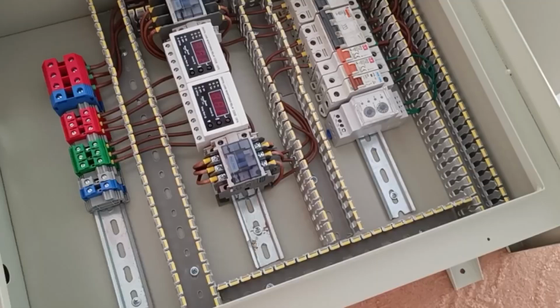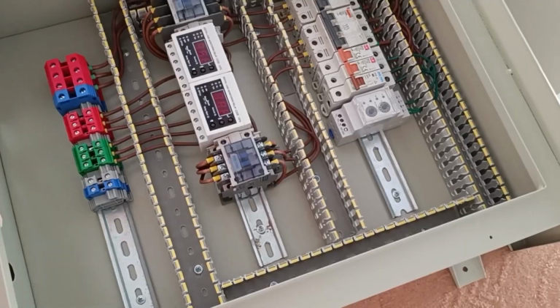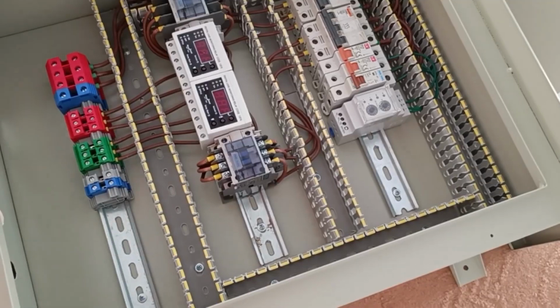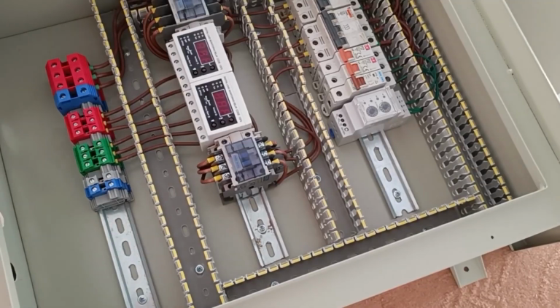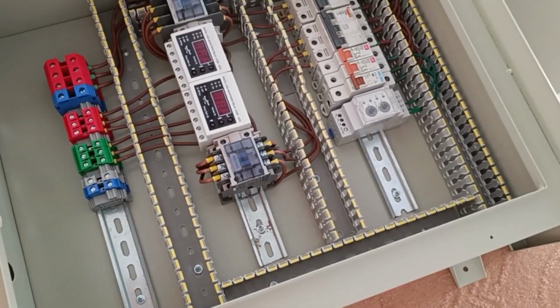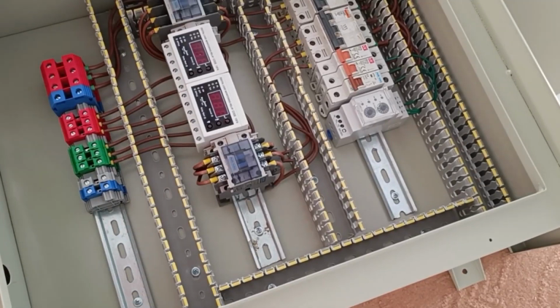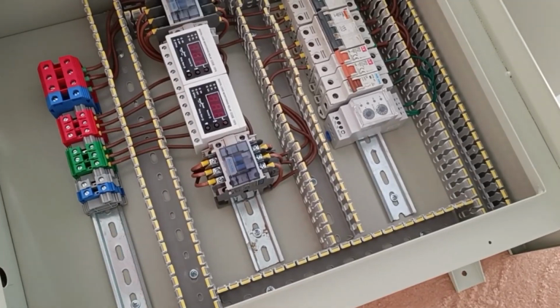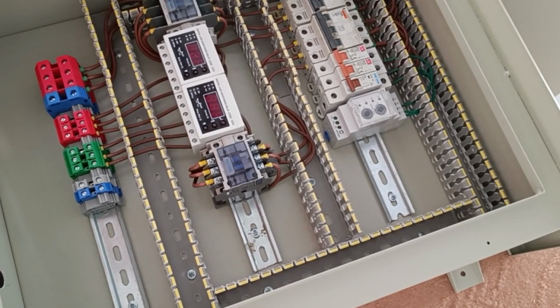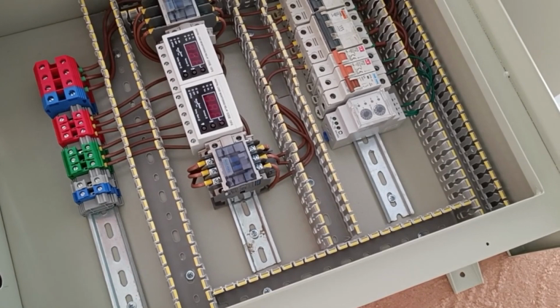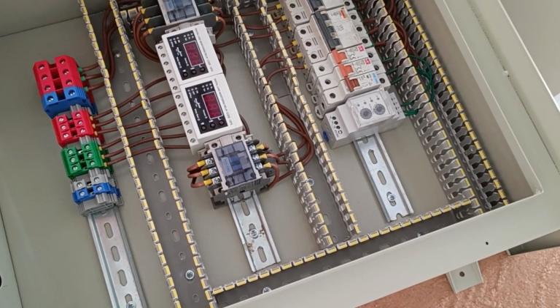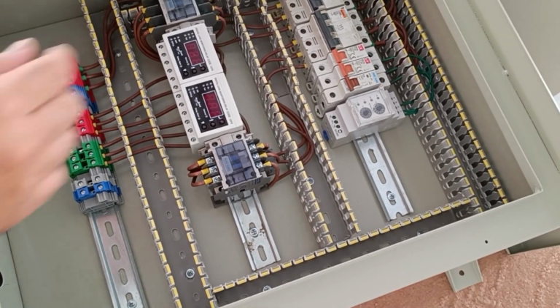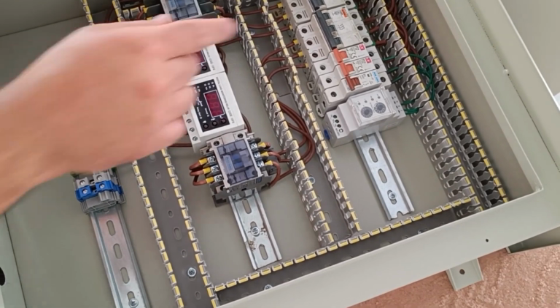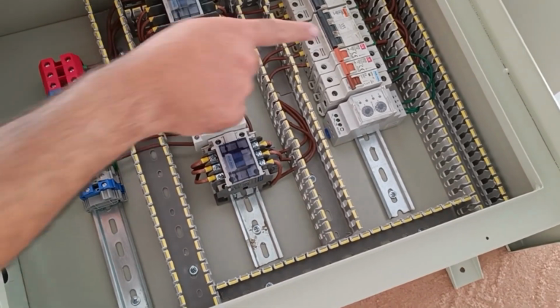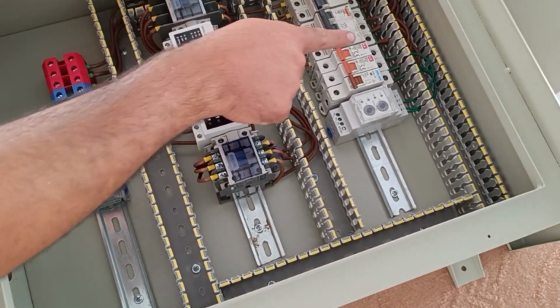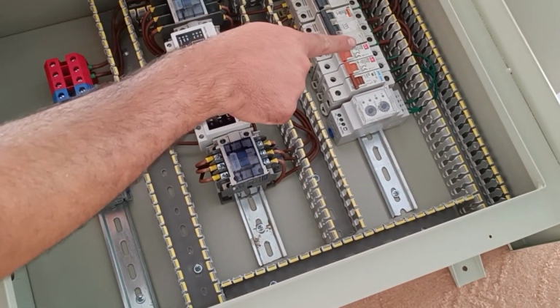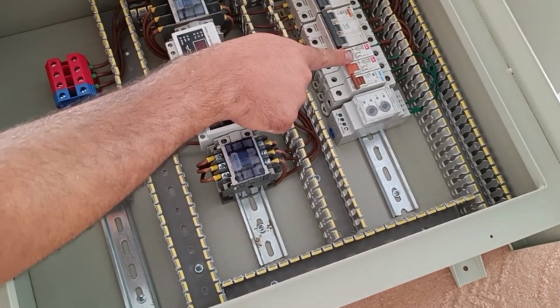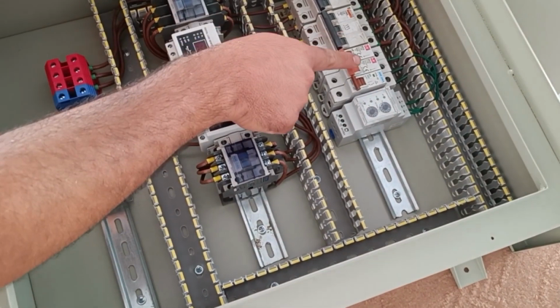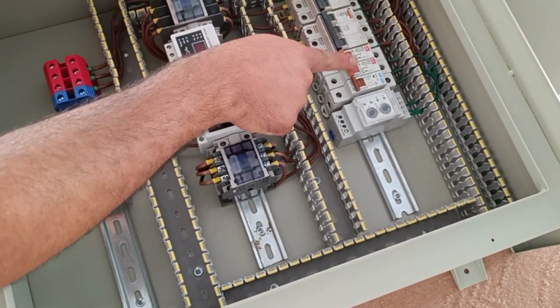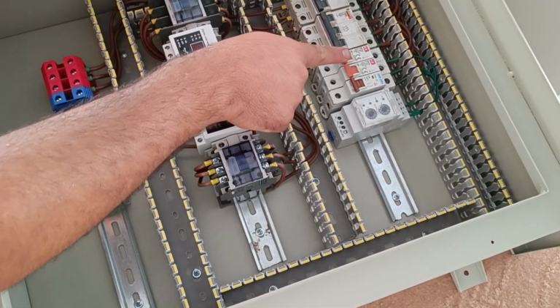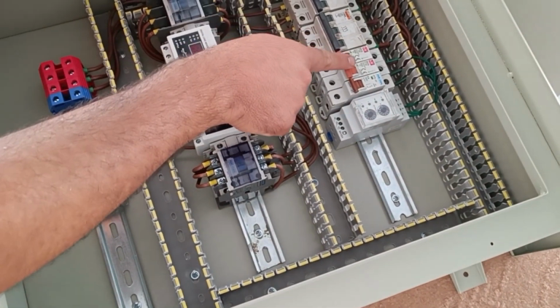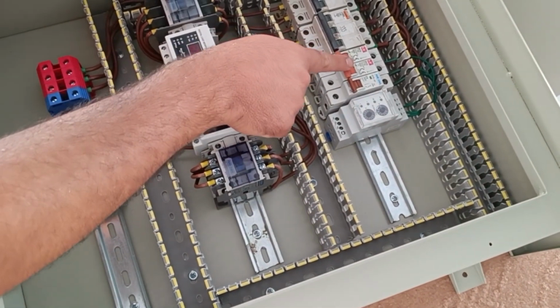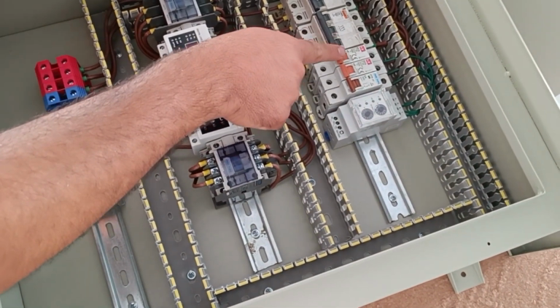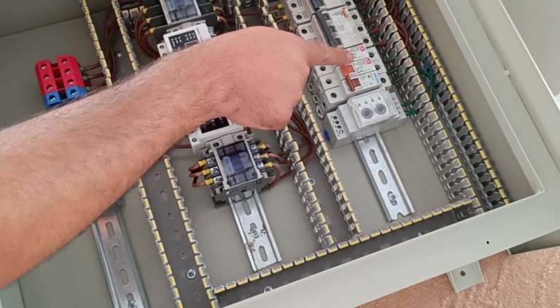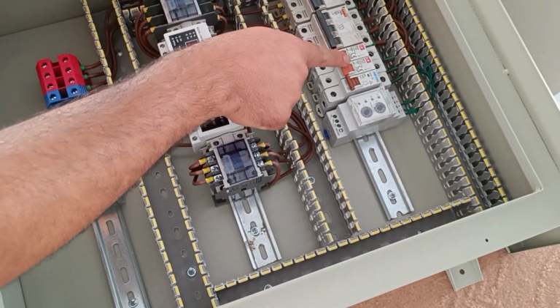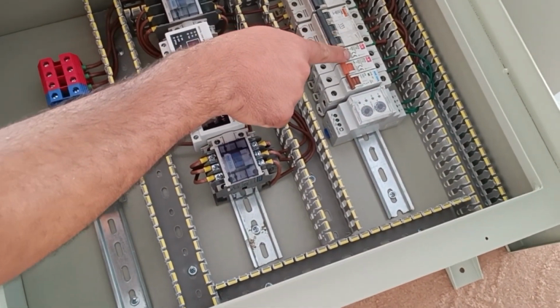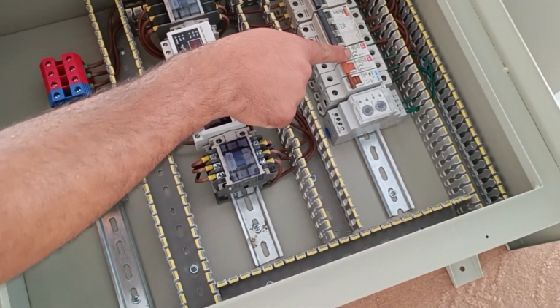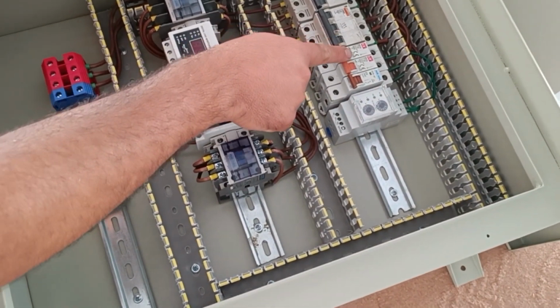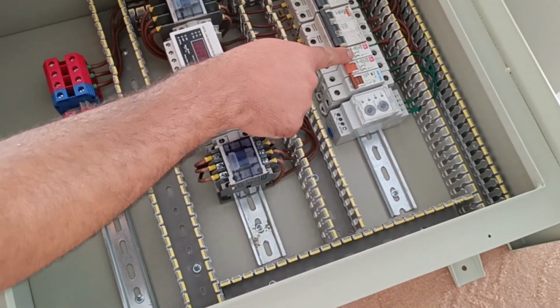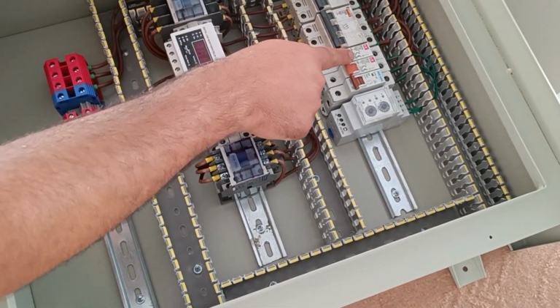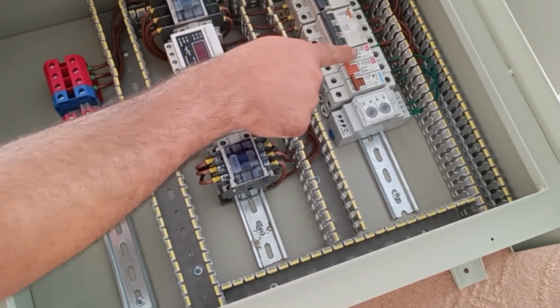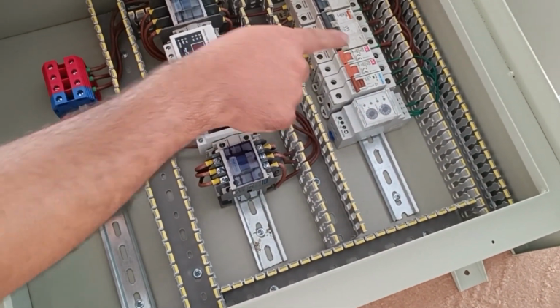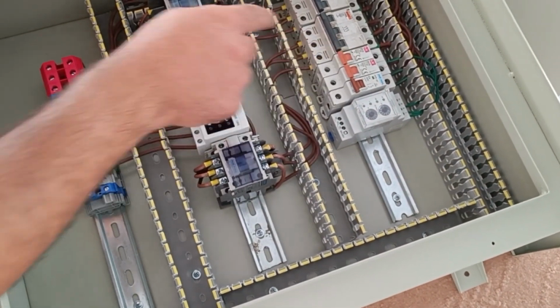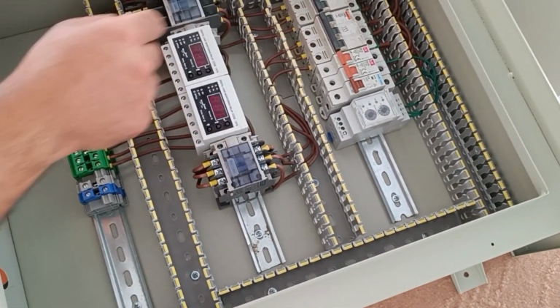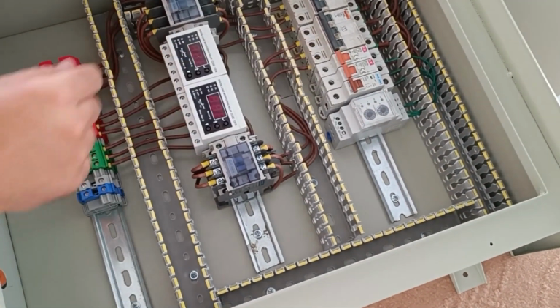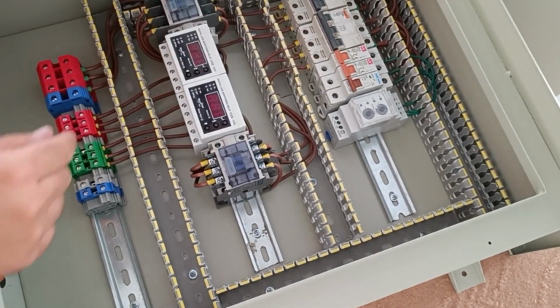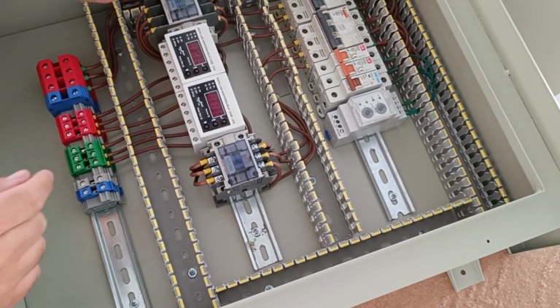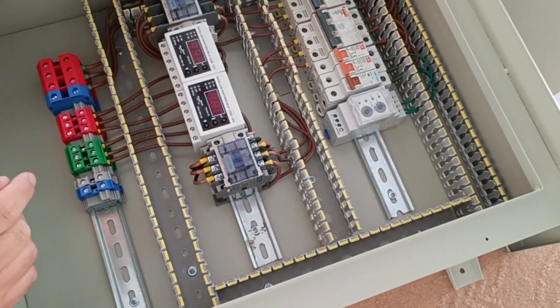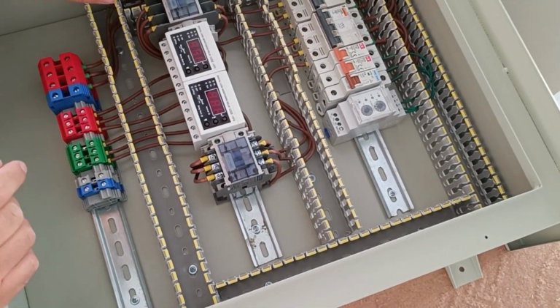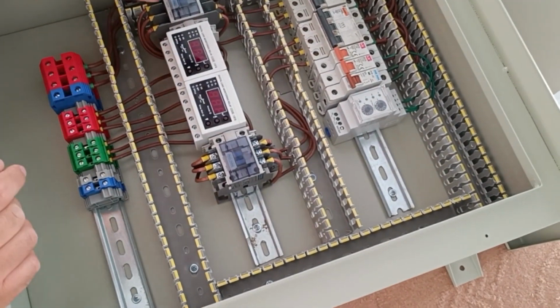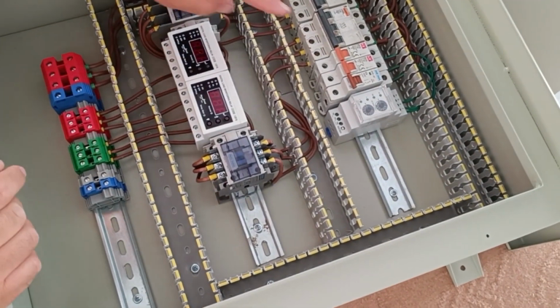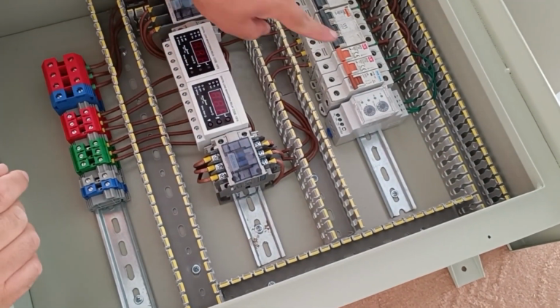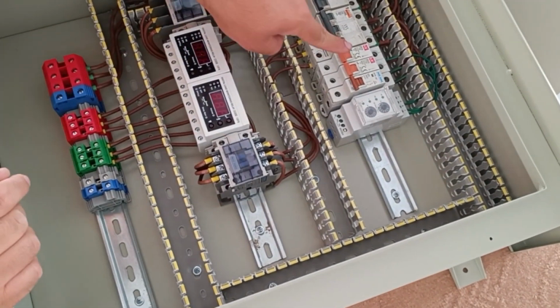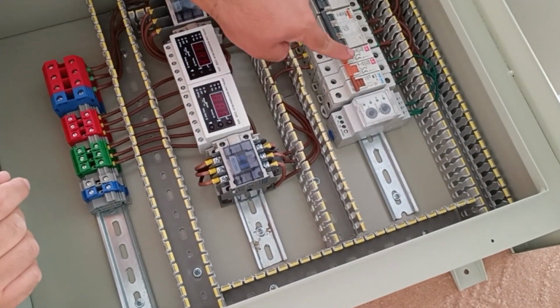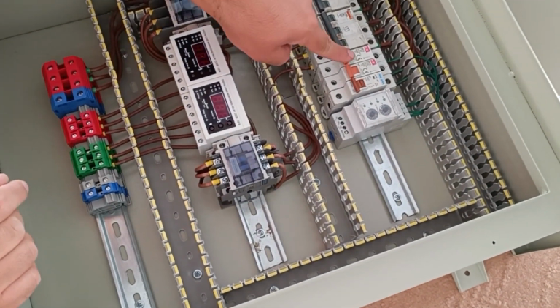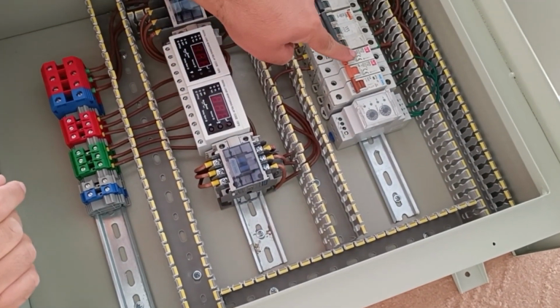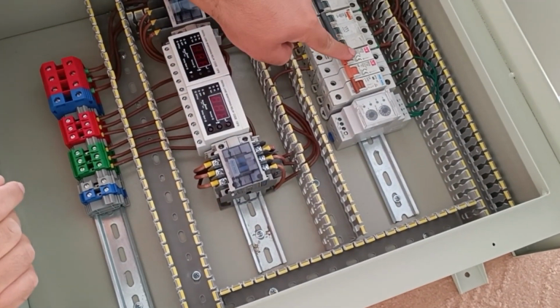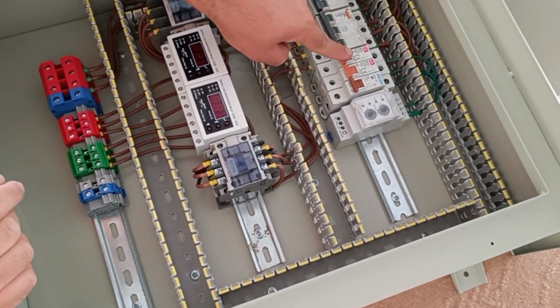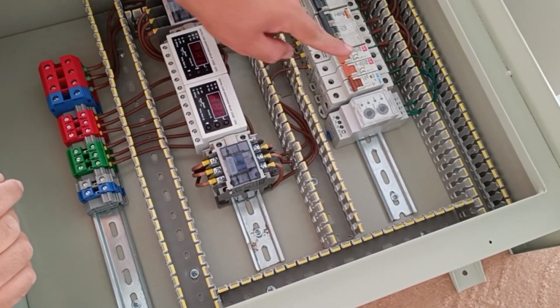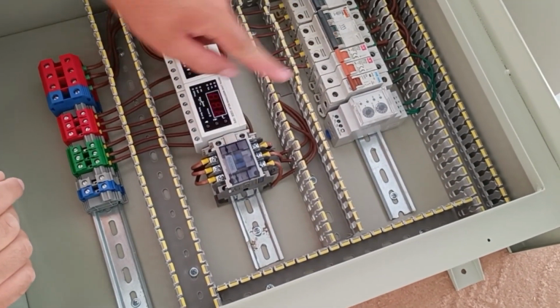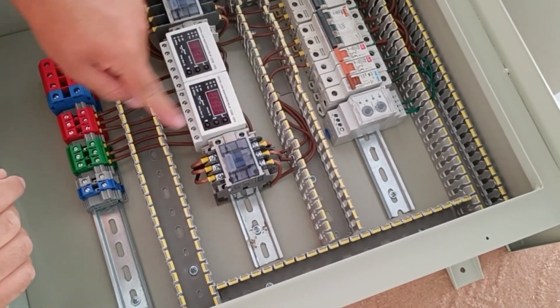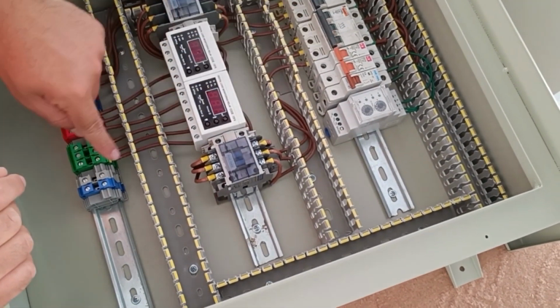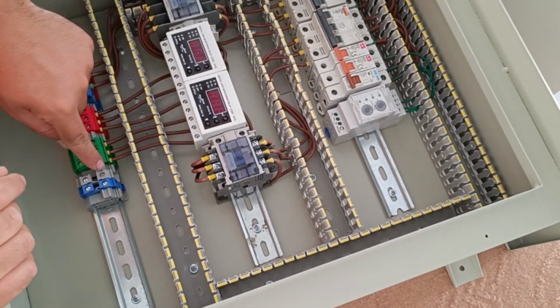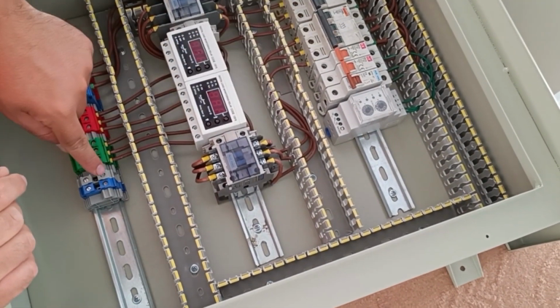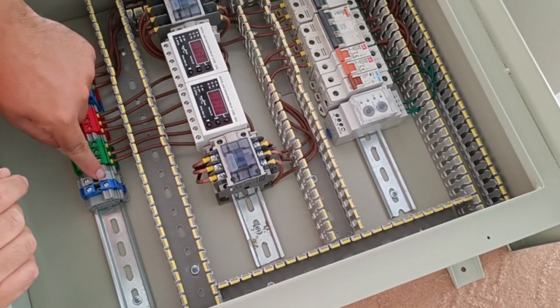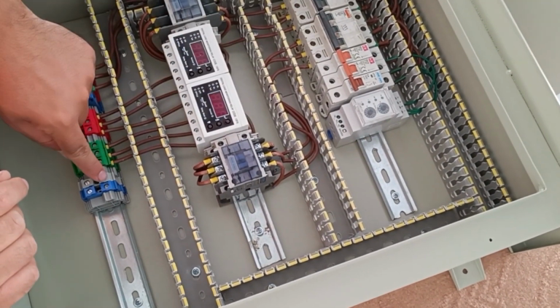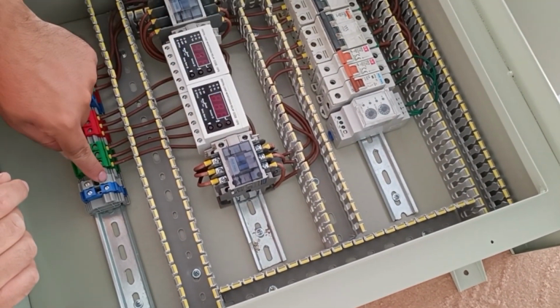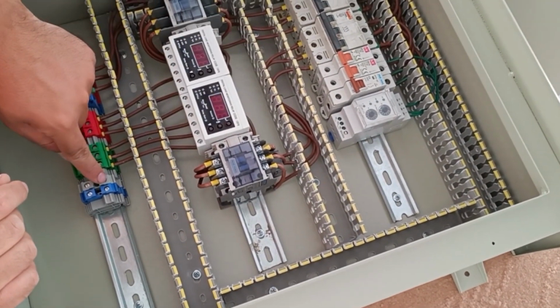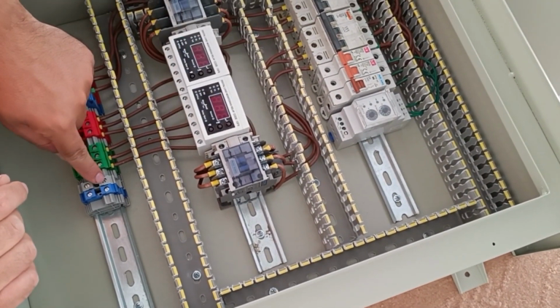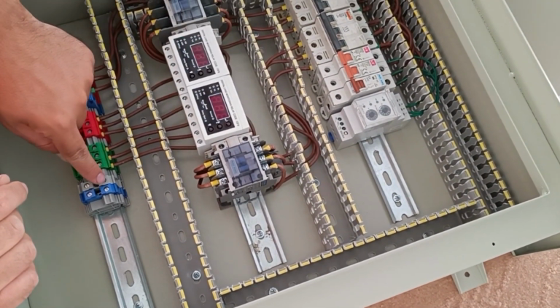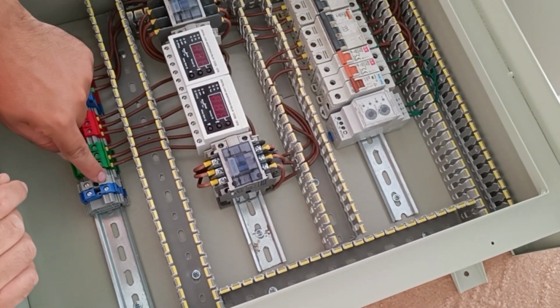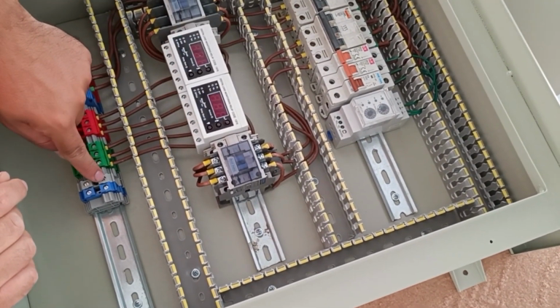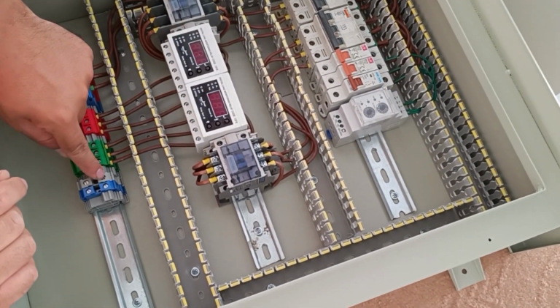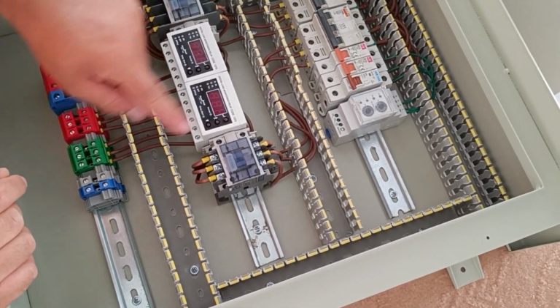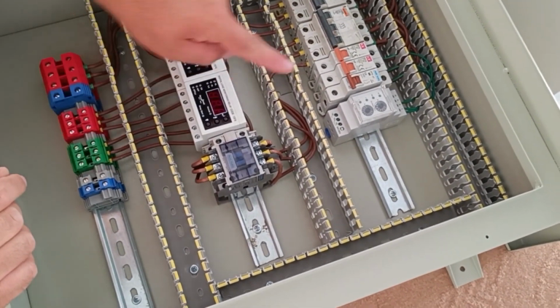Now we connect the phase wire from the output of the single-phase miniature switch to the output terminals.